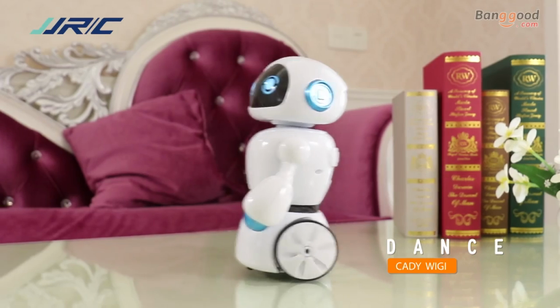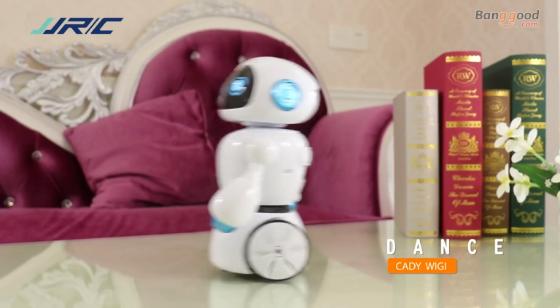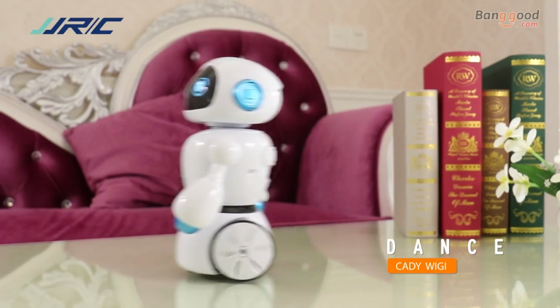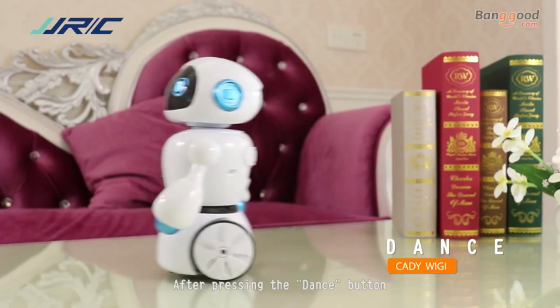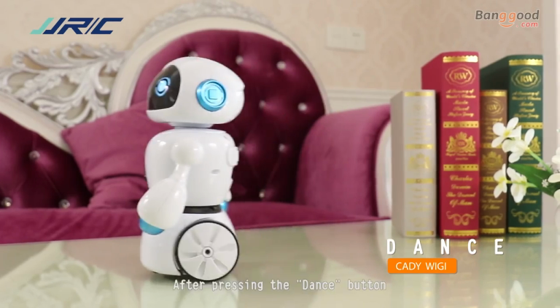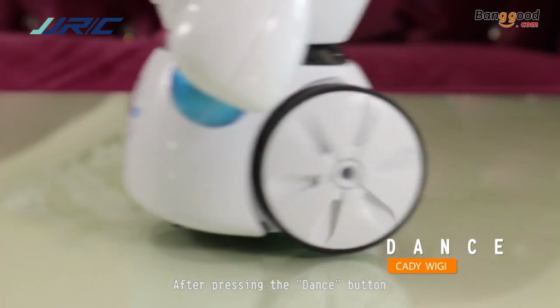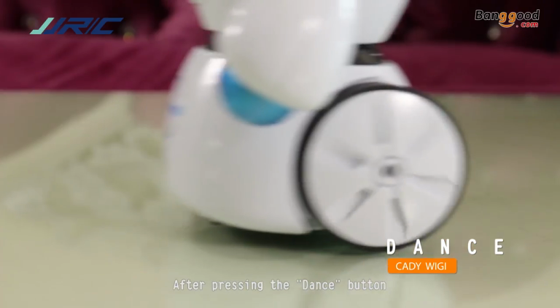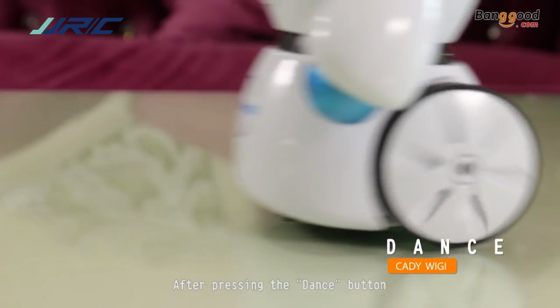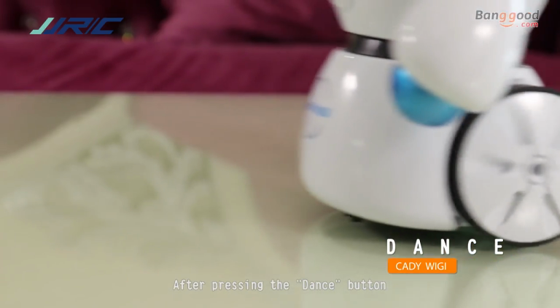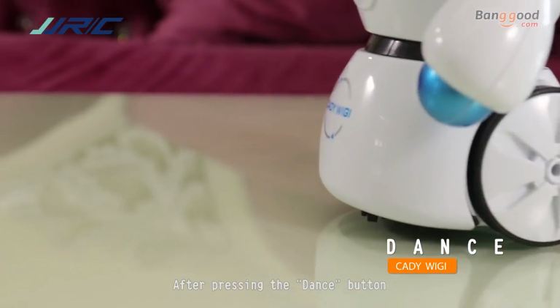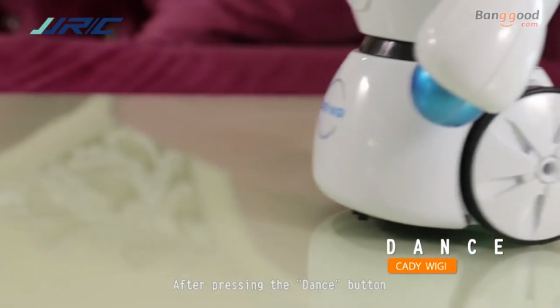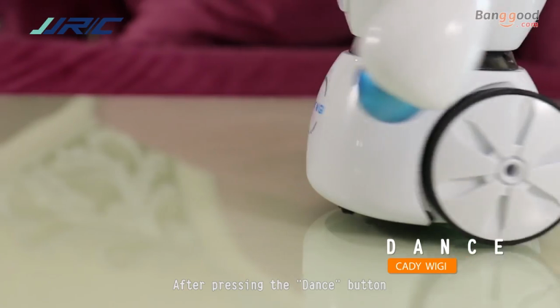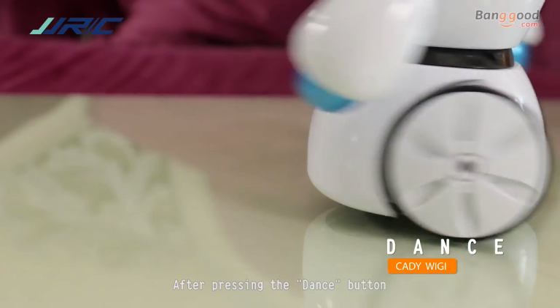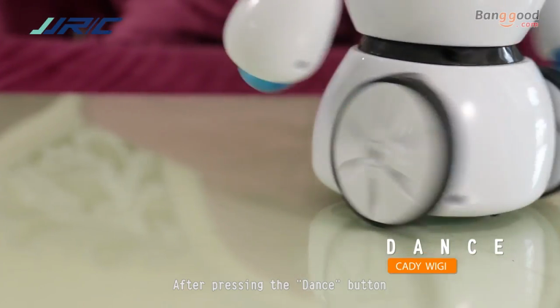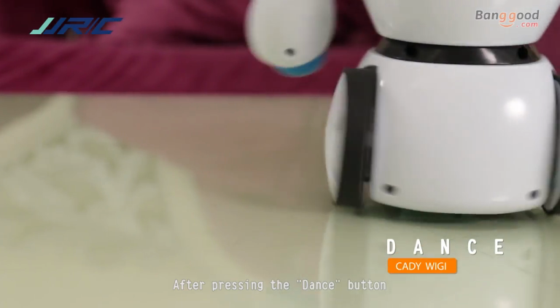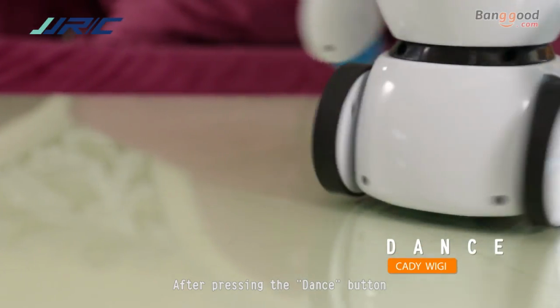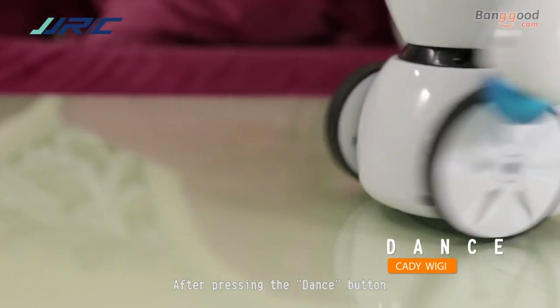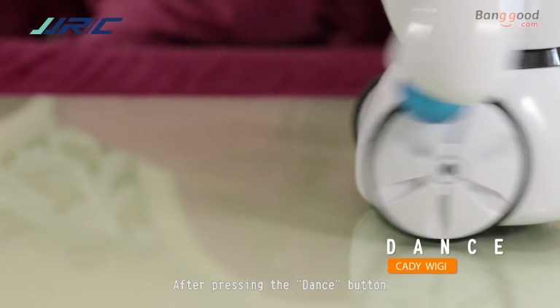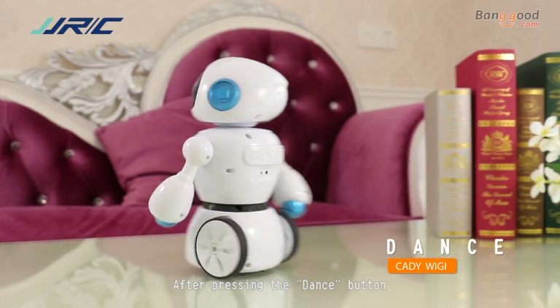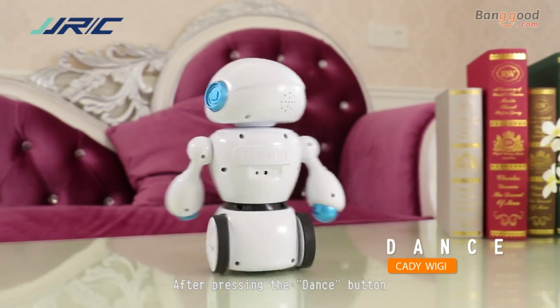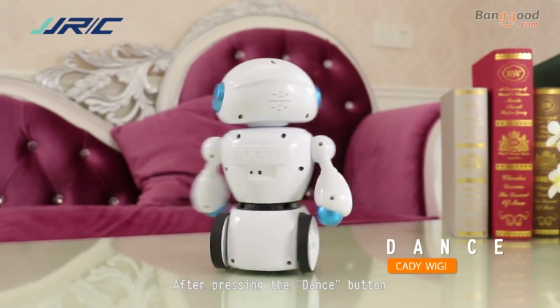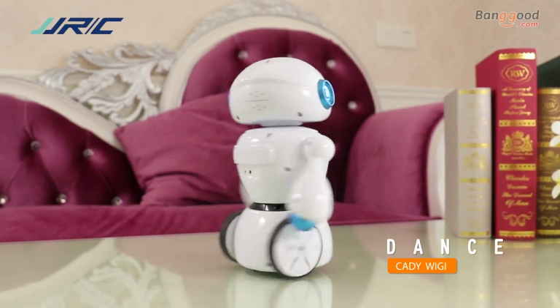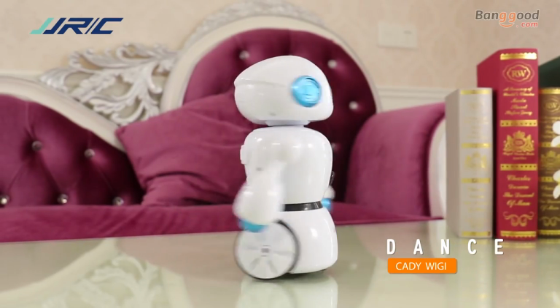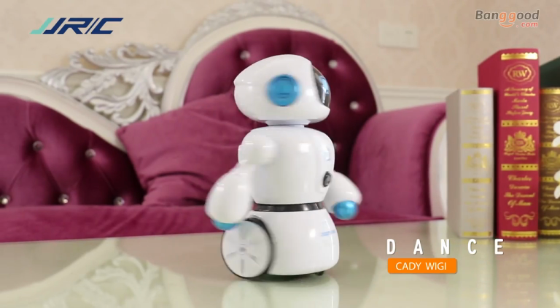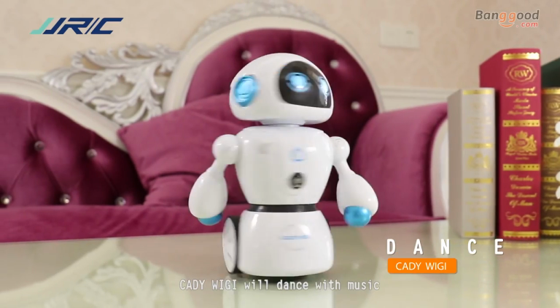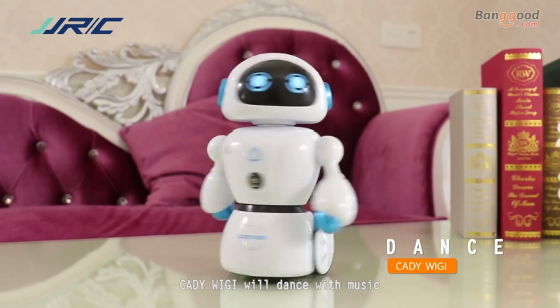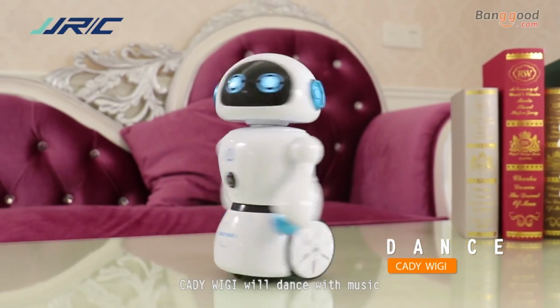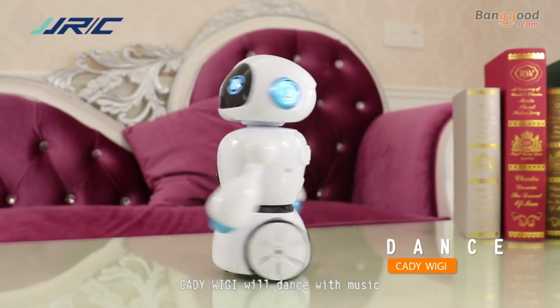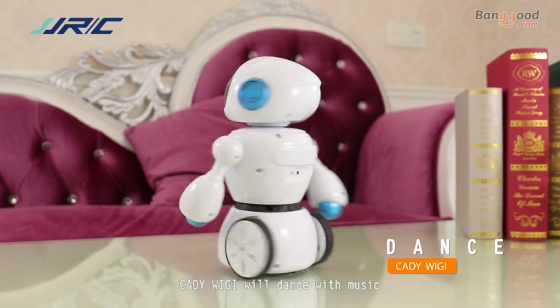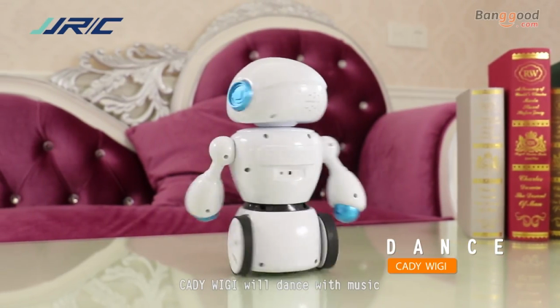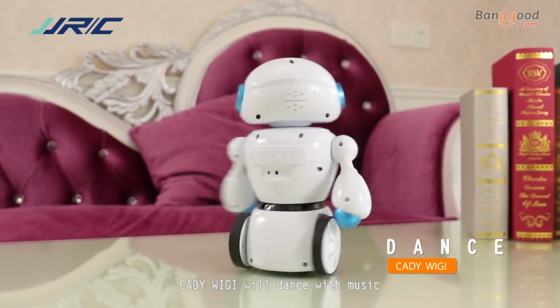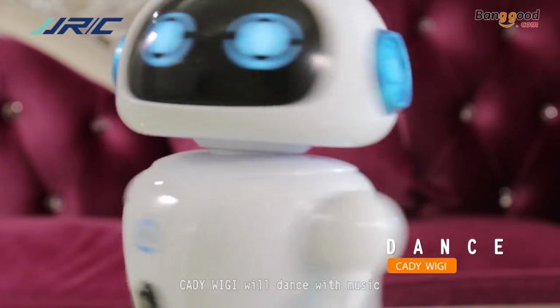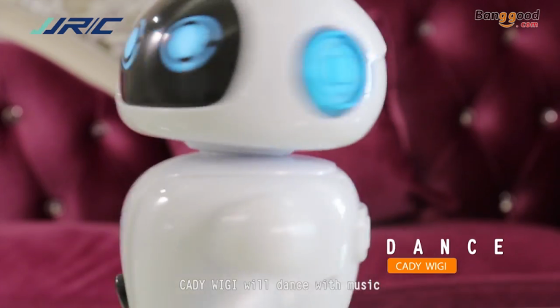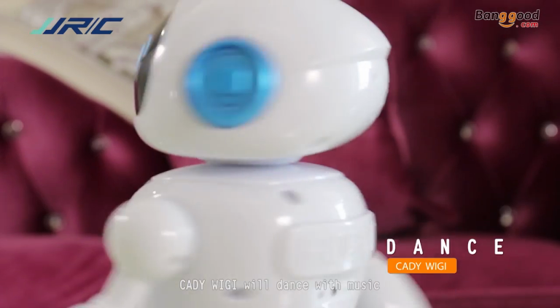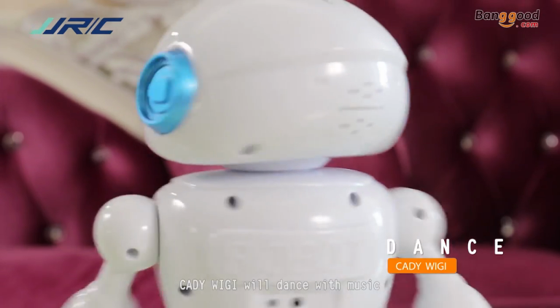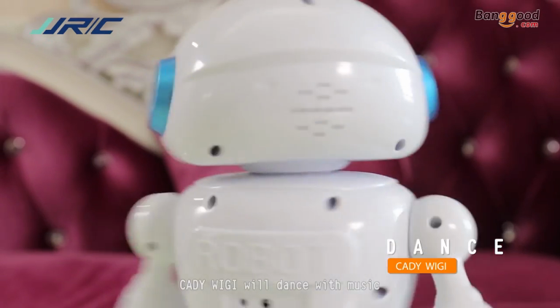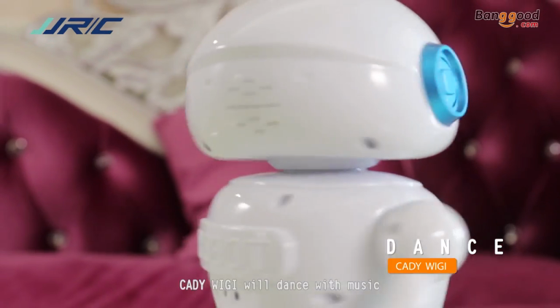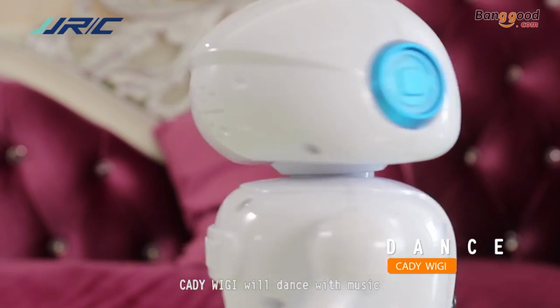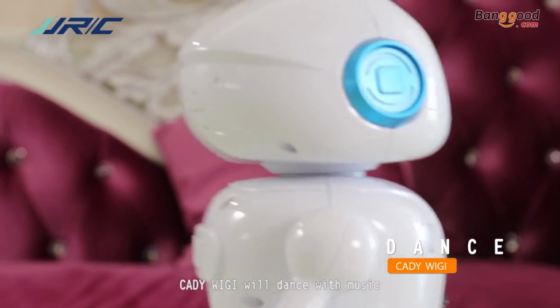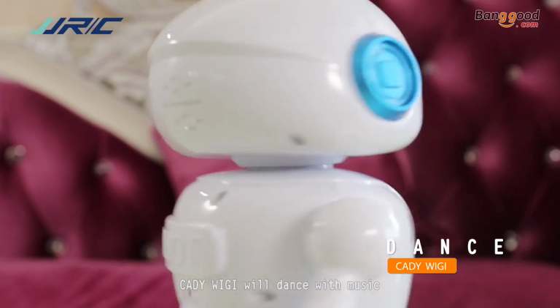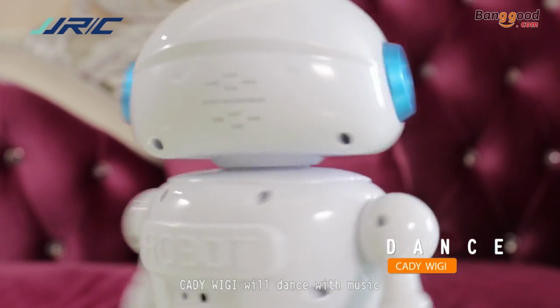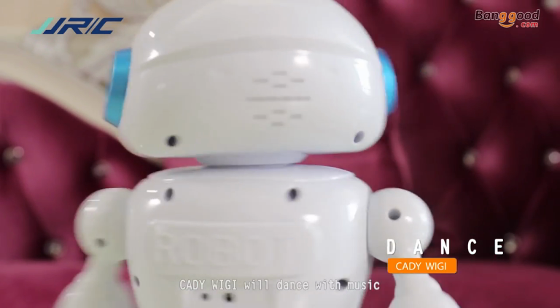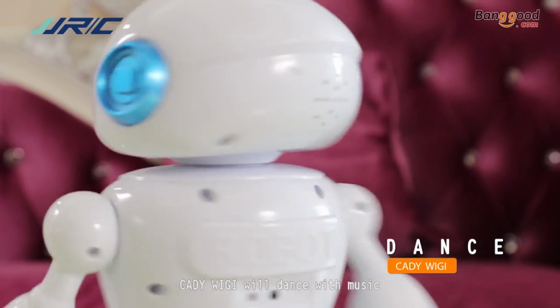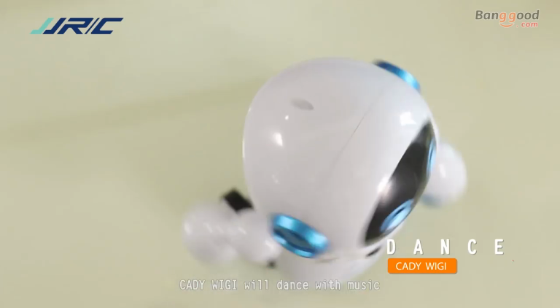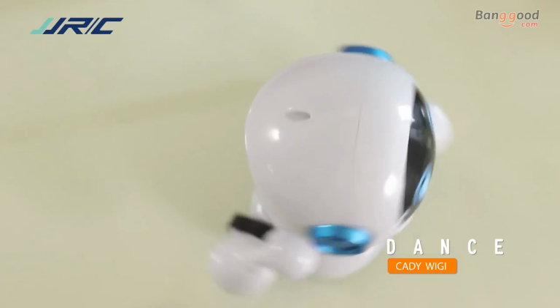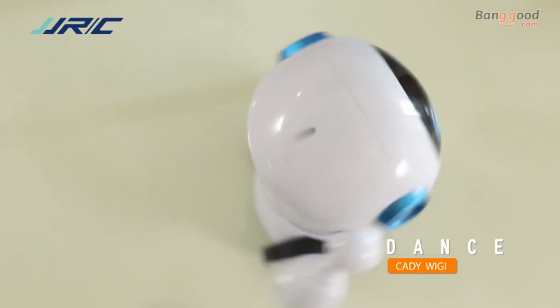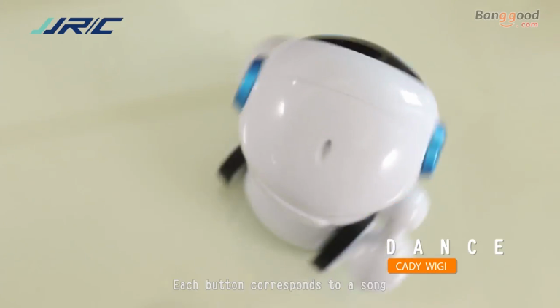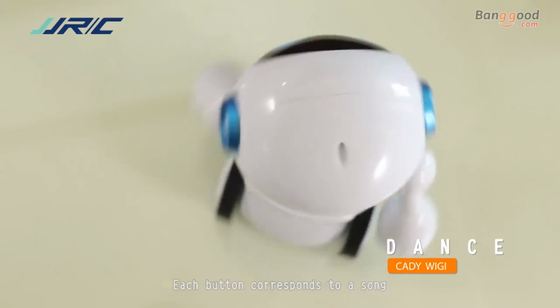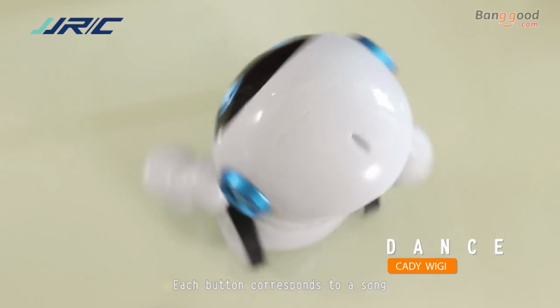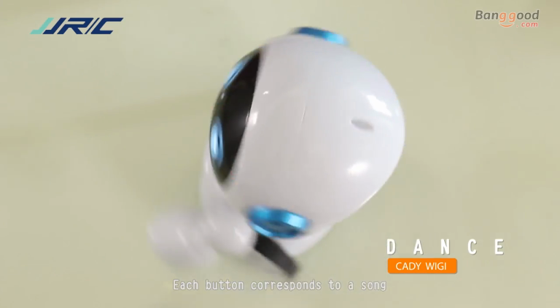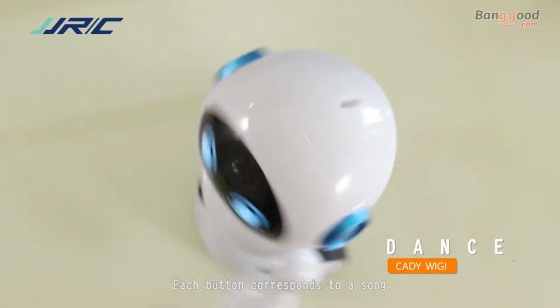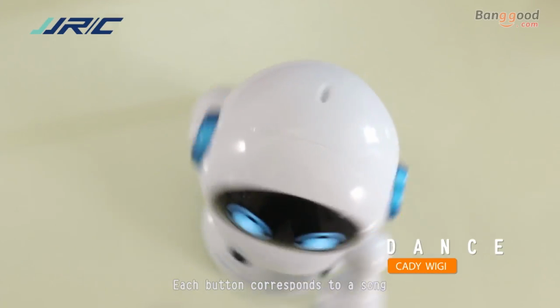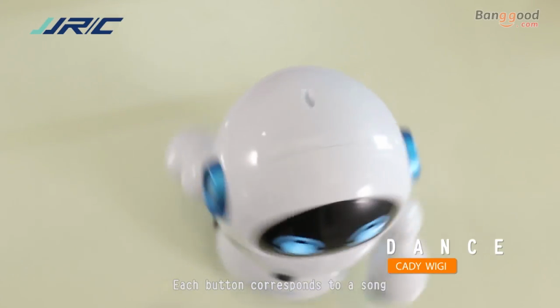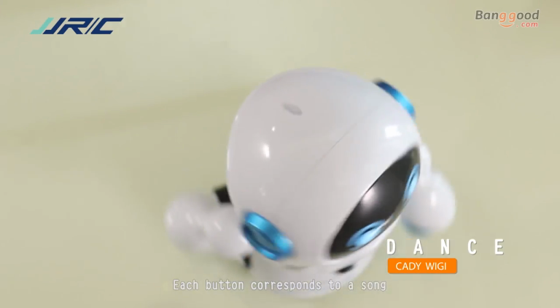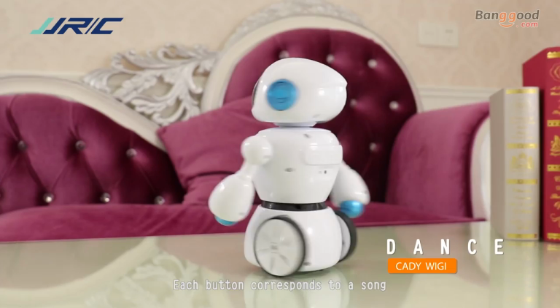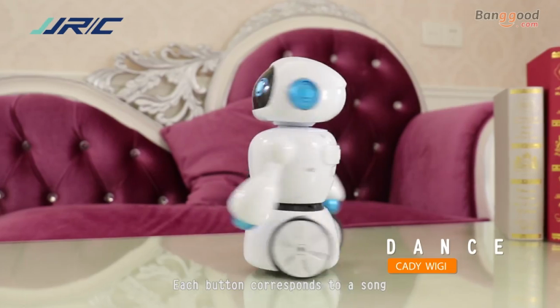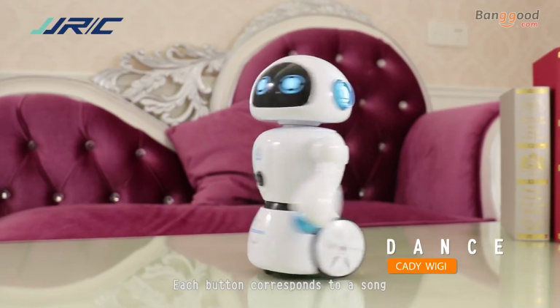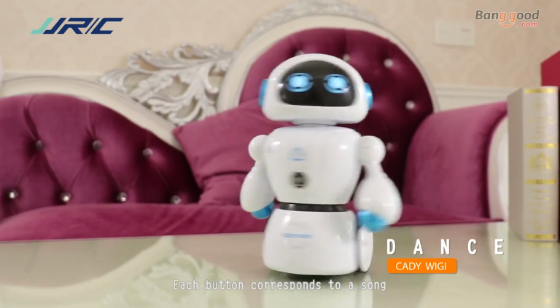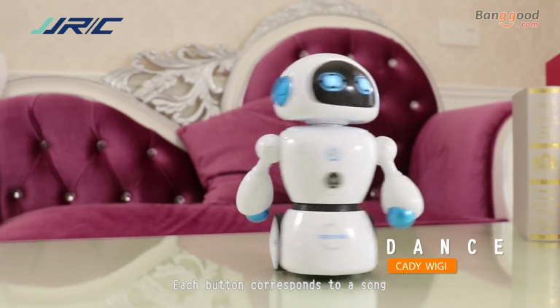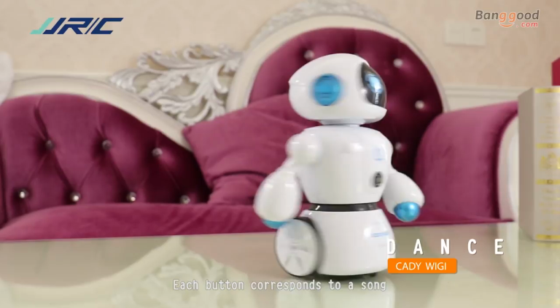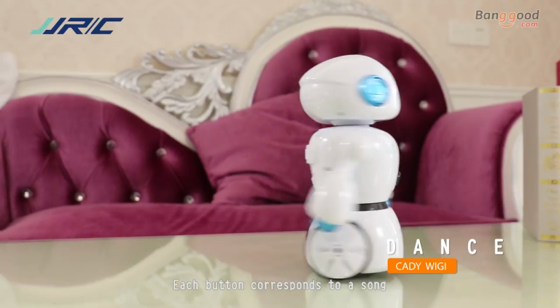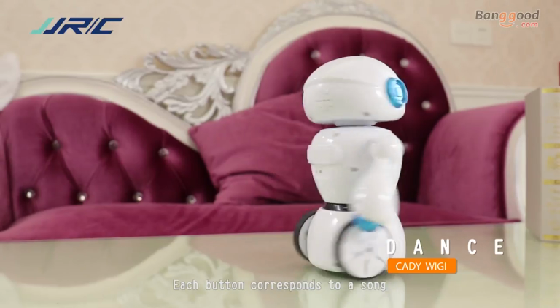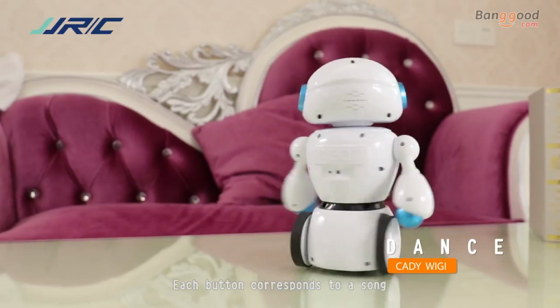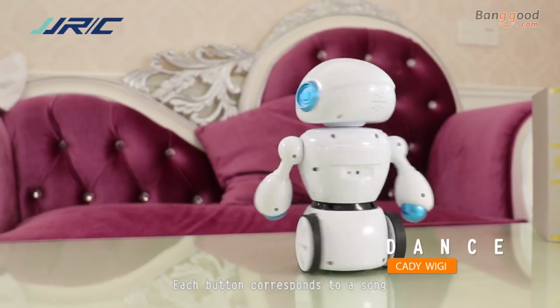After pressing the dance button, Hattiva Ji will dance with music. The touch button goes back to your sound.